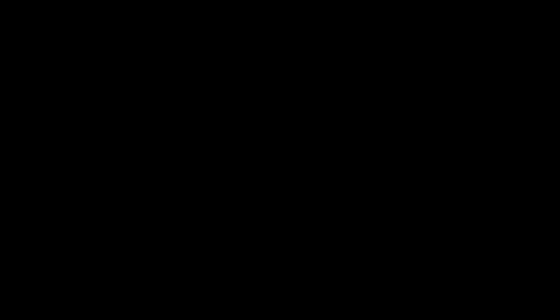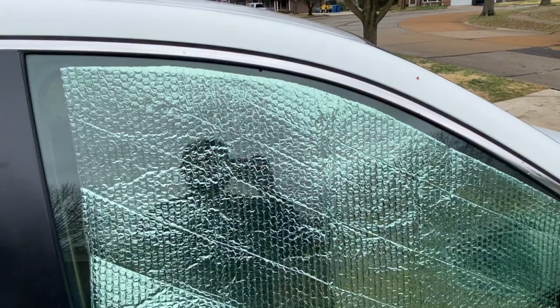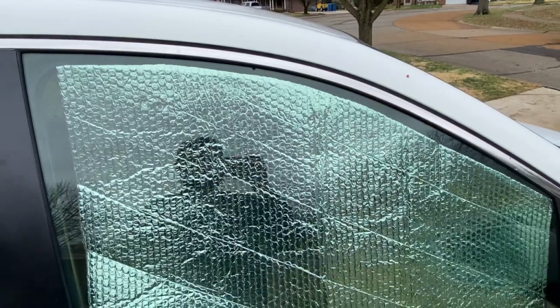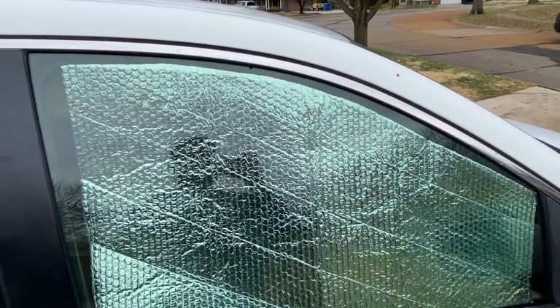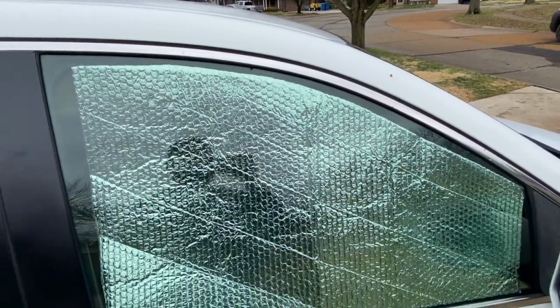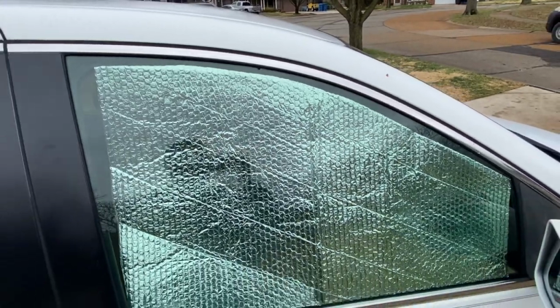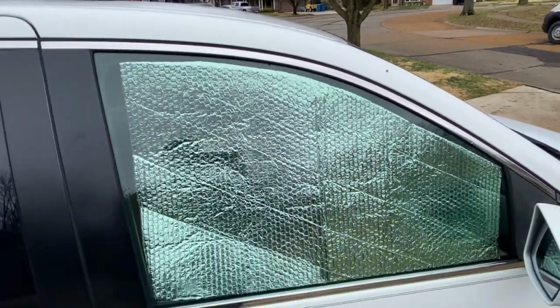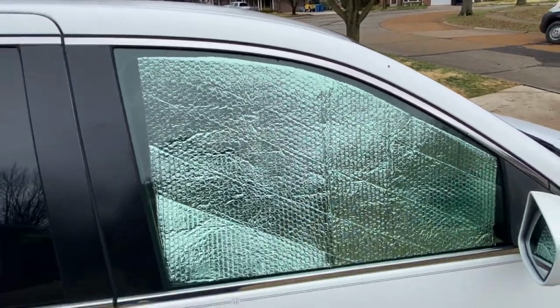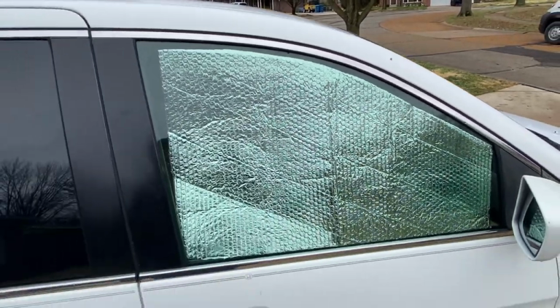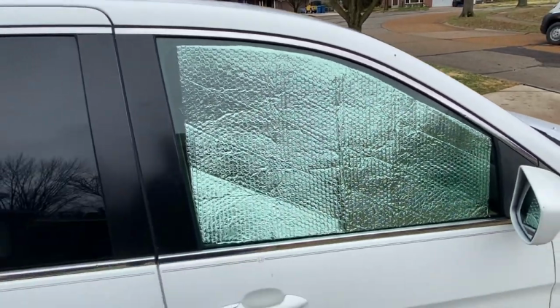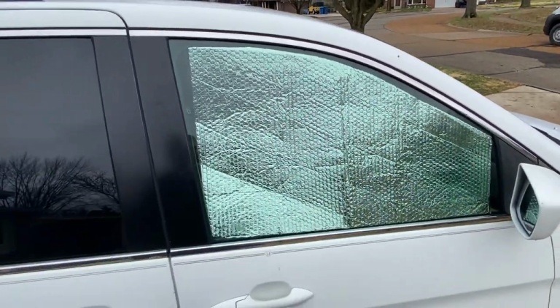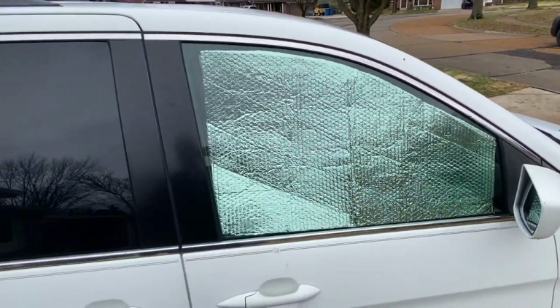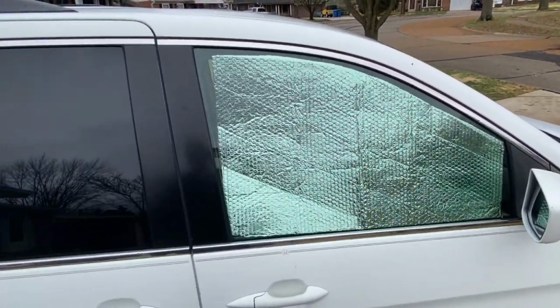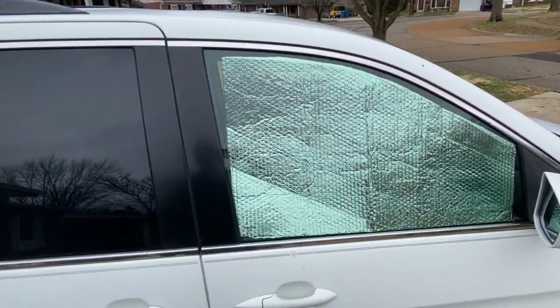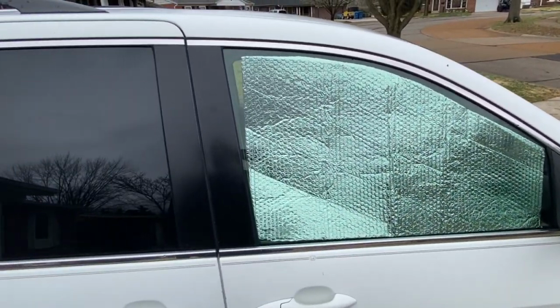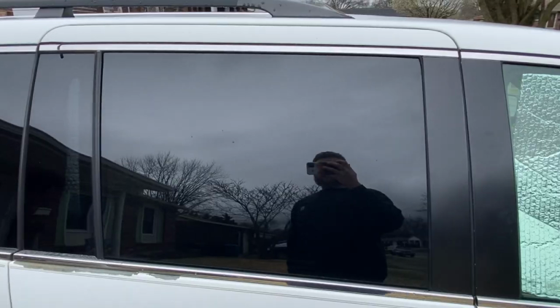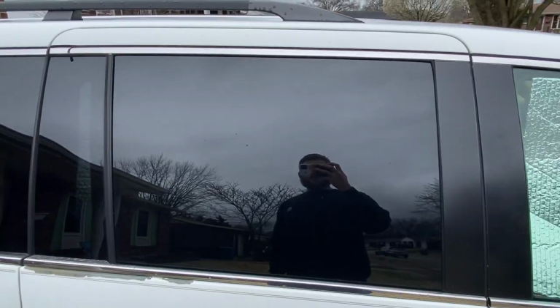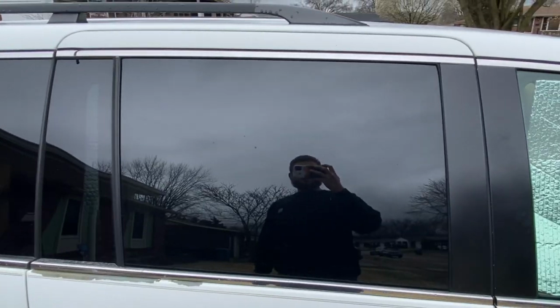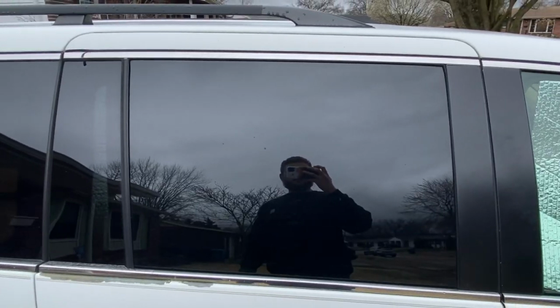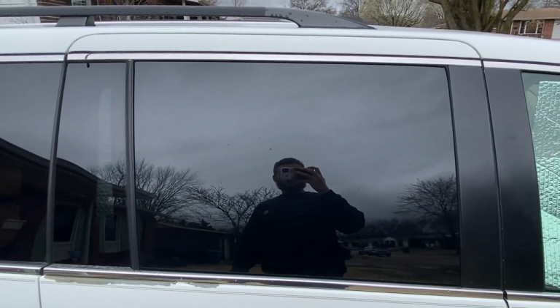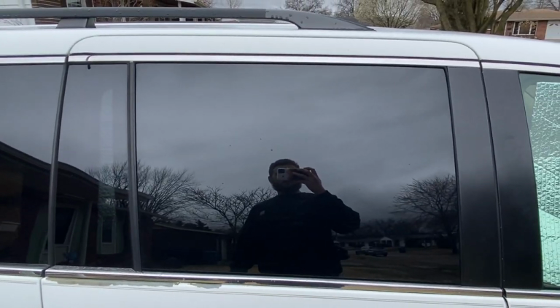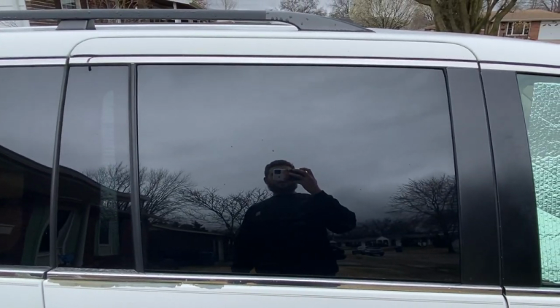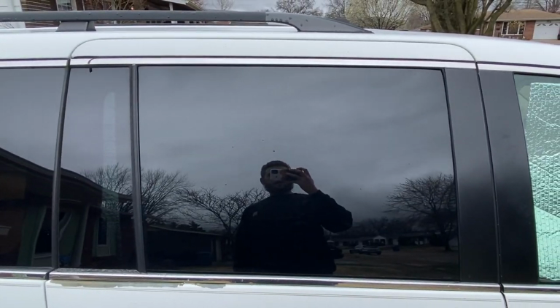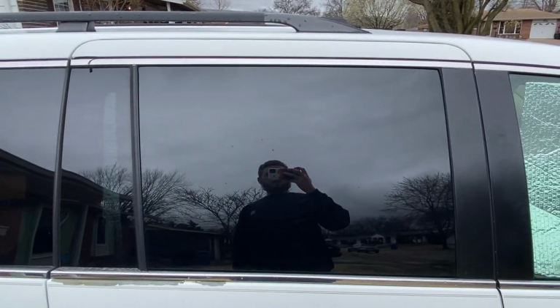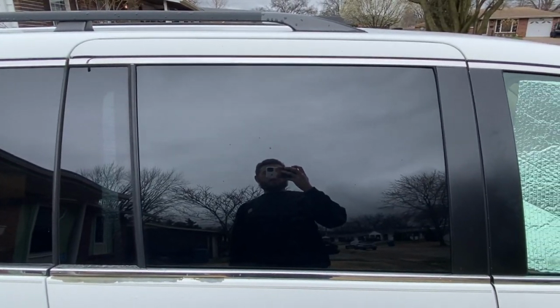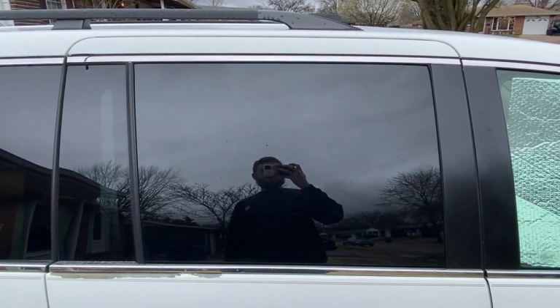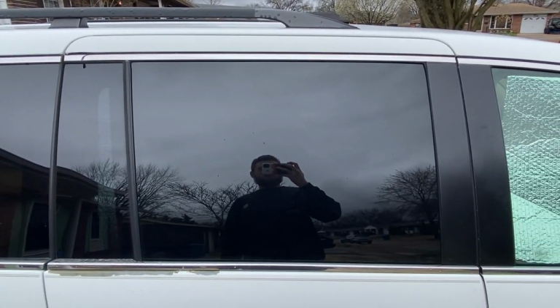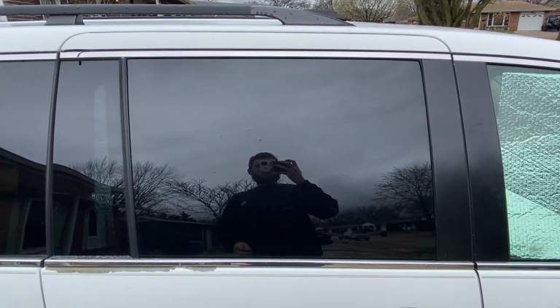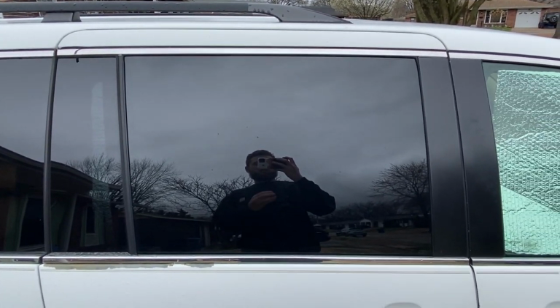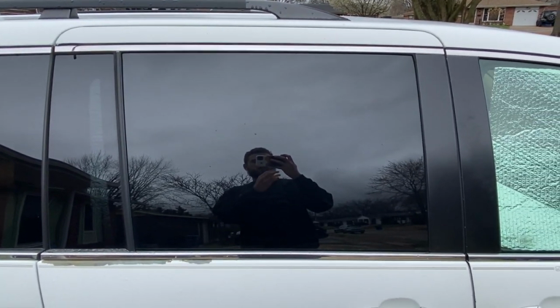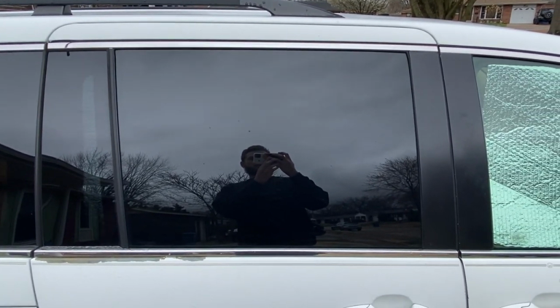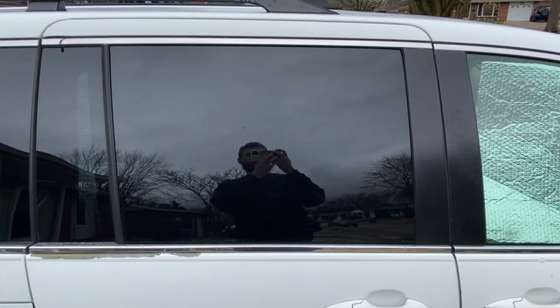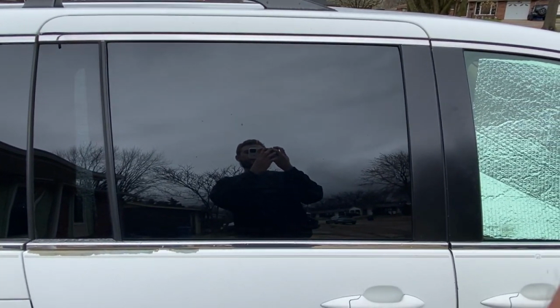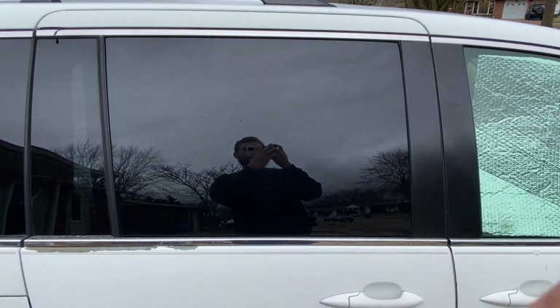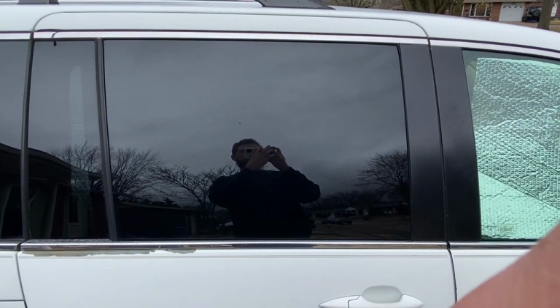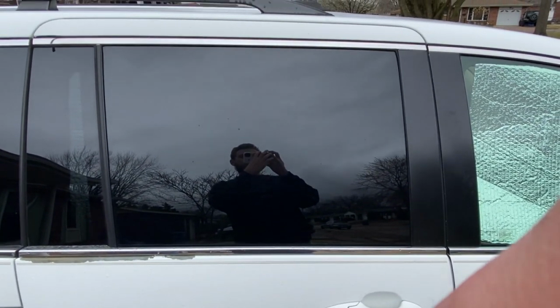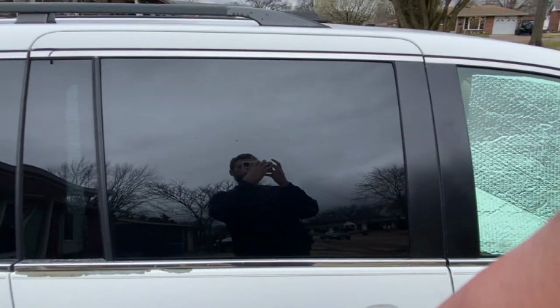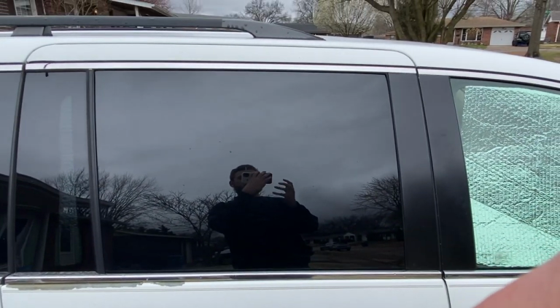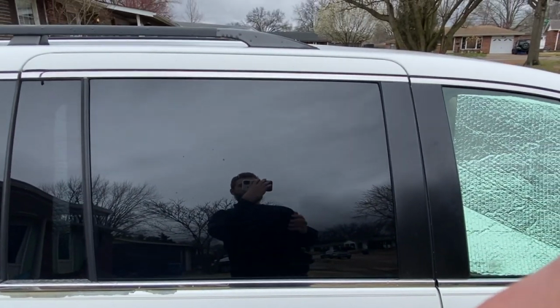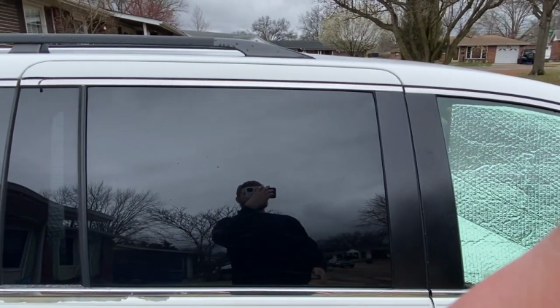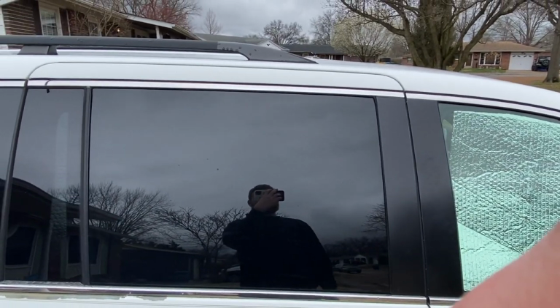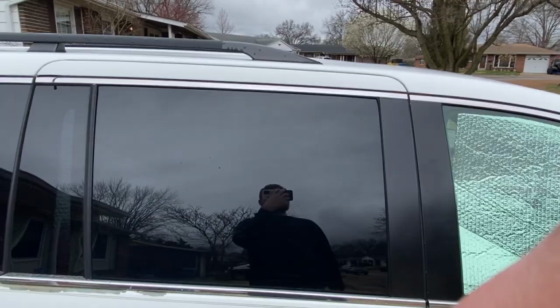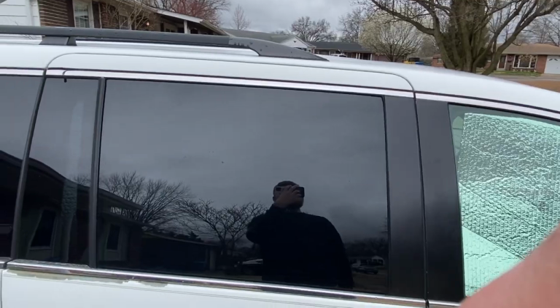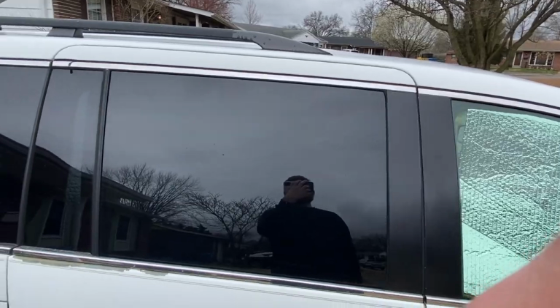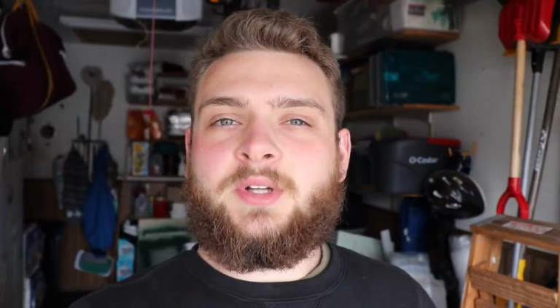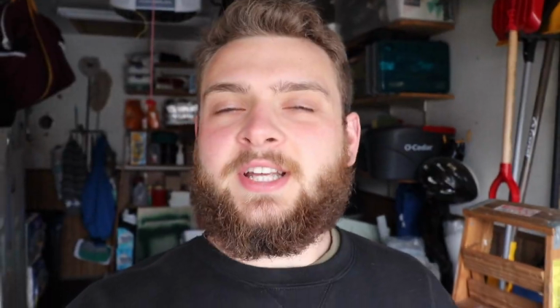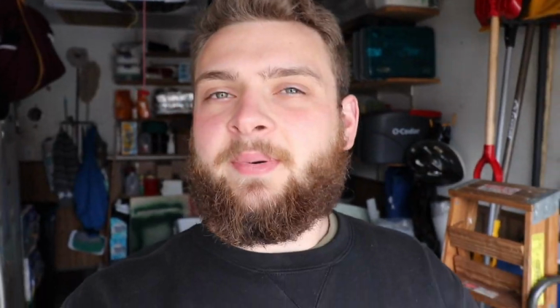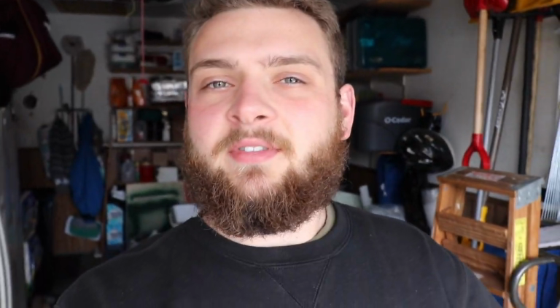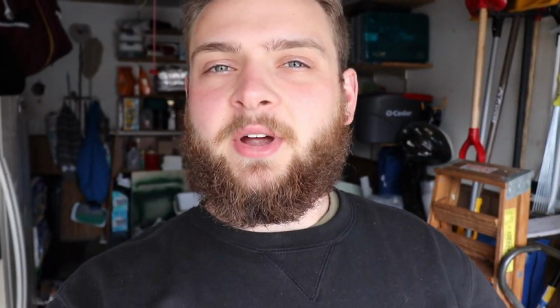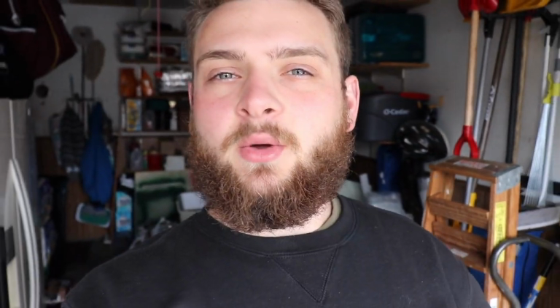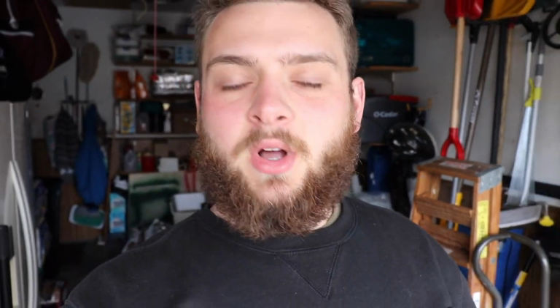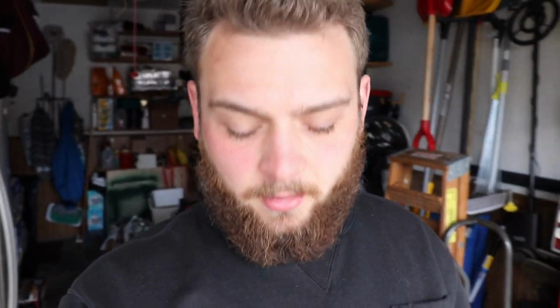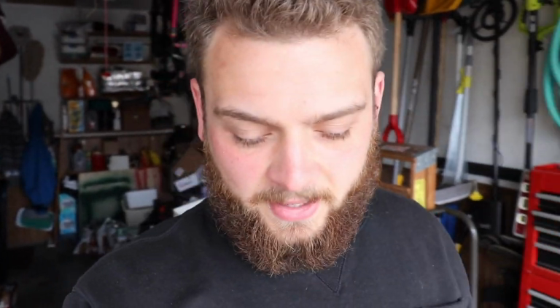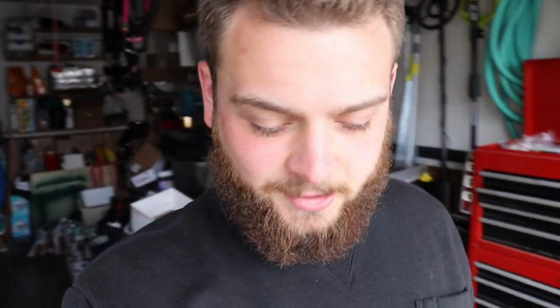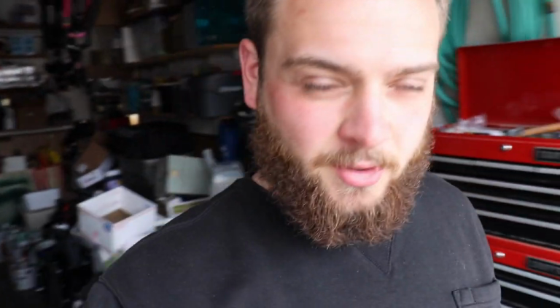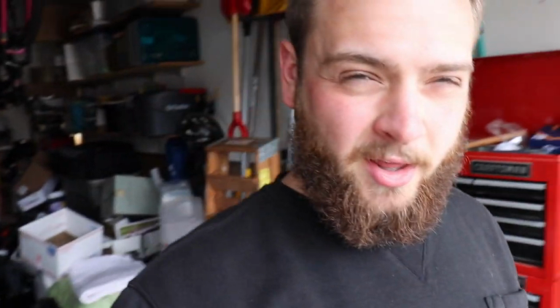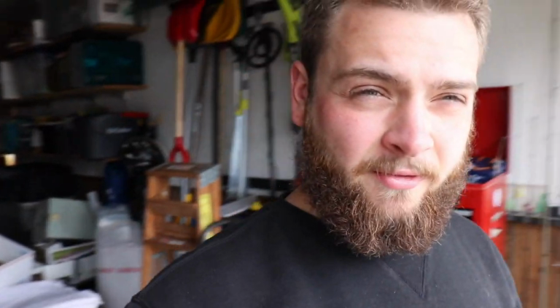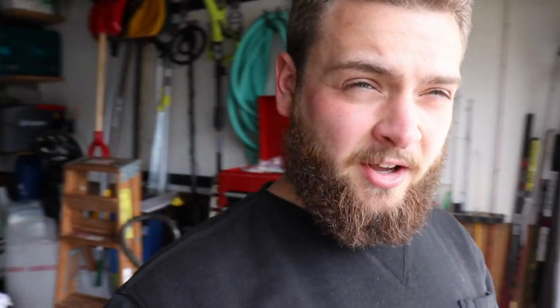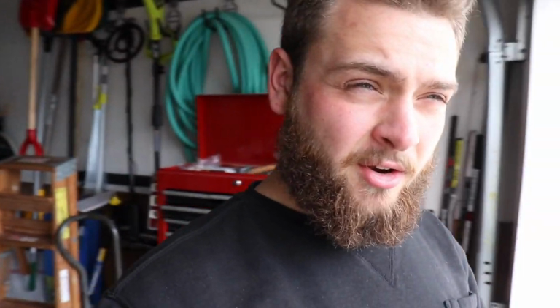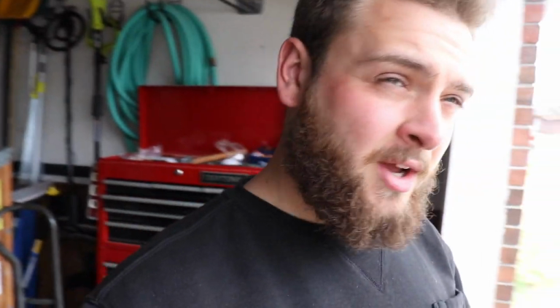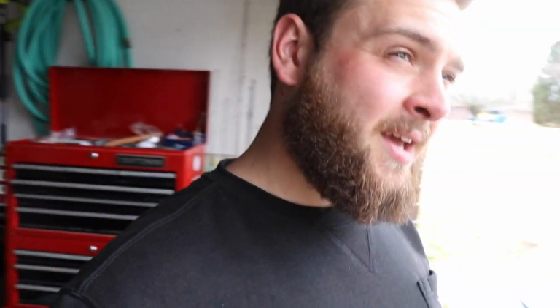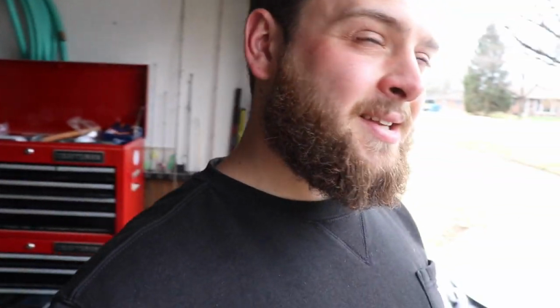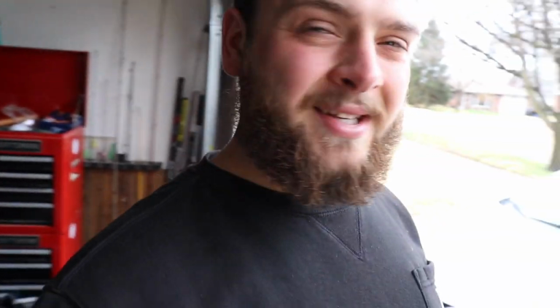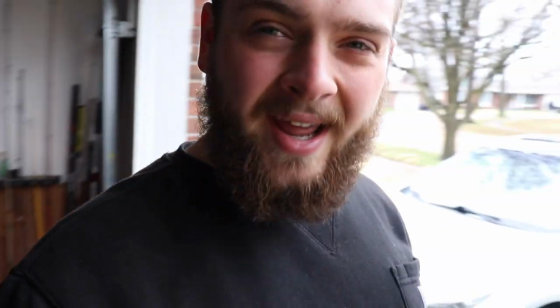That's what all the windows used to look like, and that's what they look like with the black trash bags on it. What's up everybody? Welcome back to another video today.